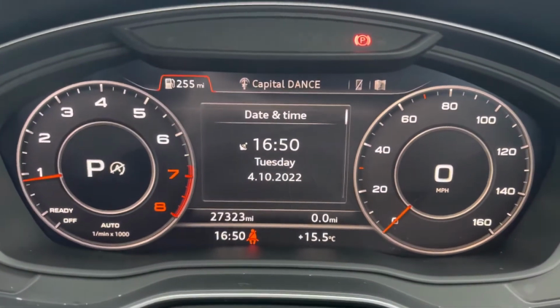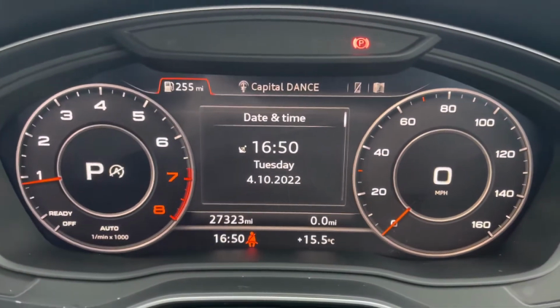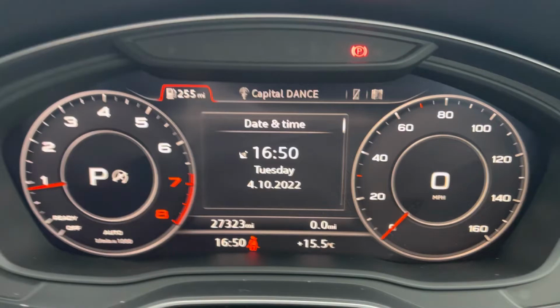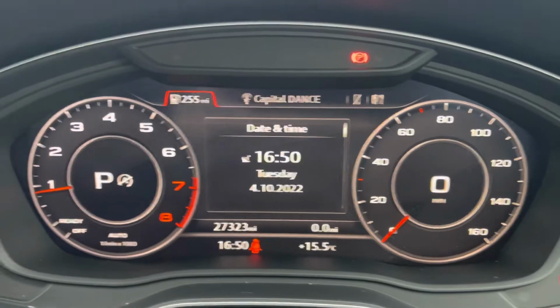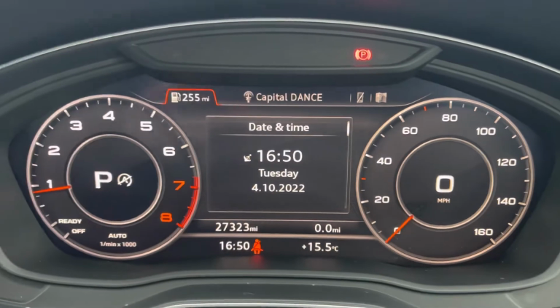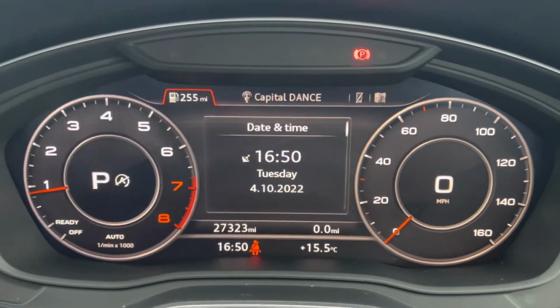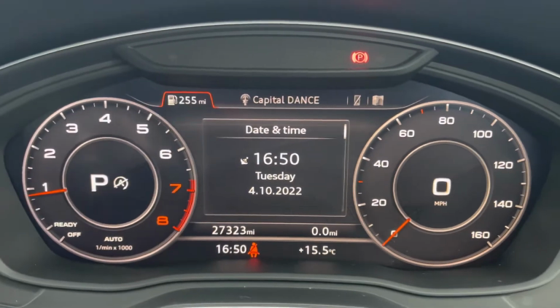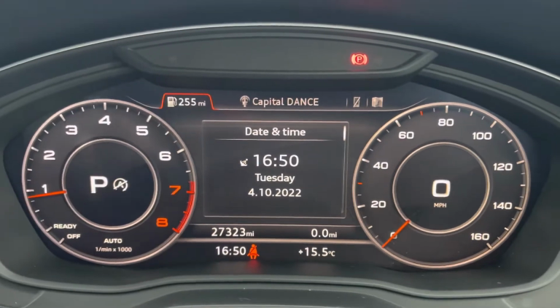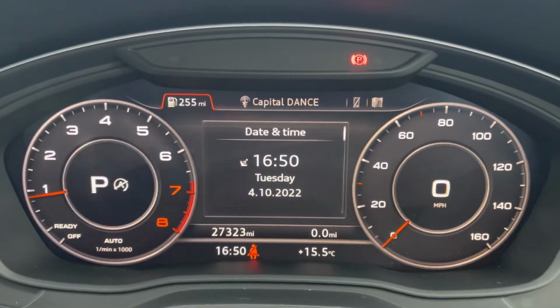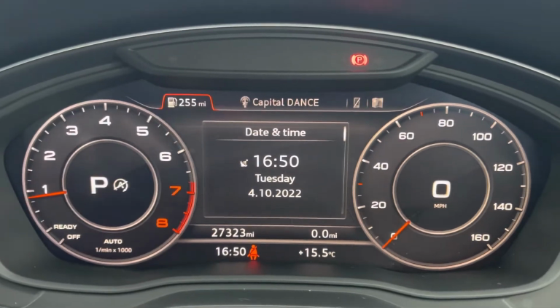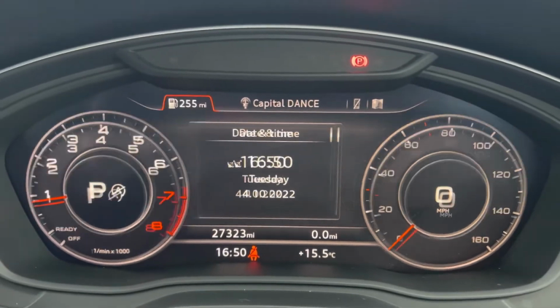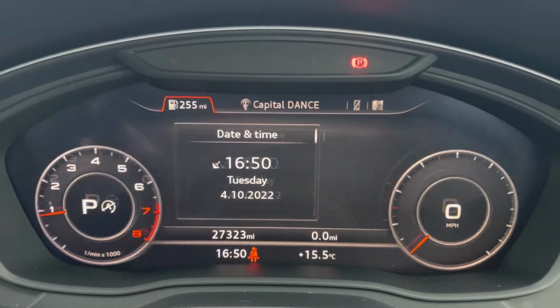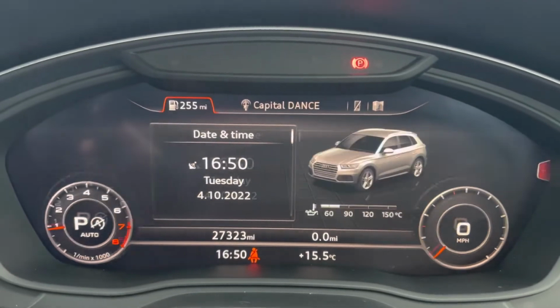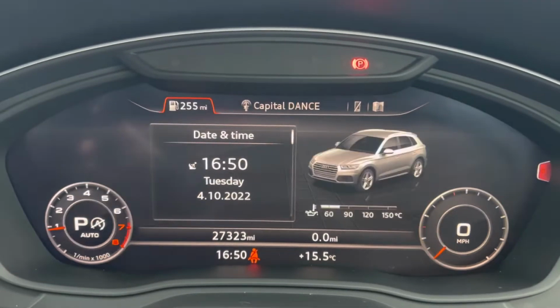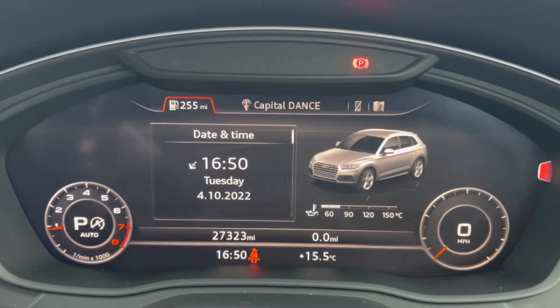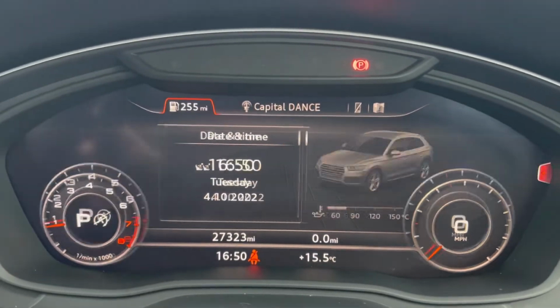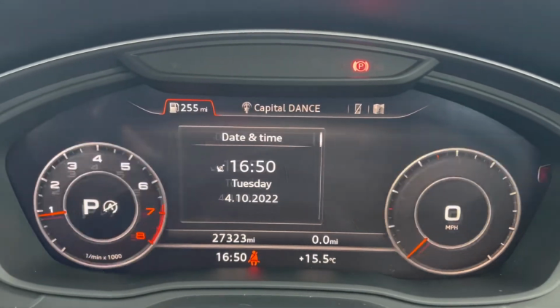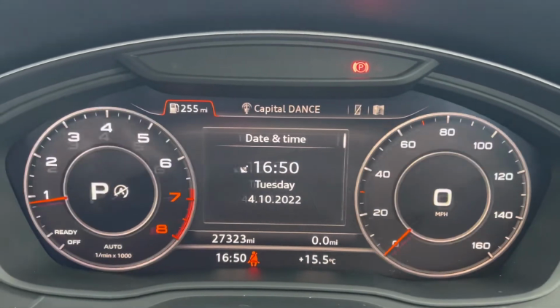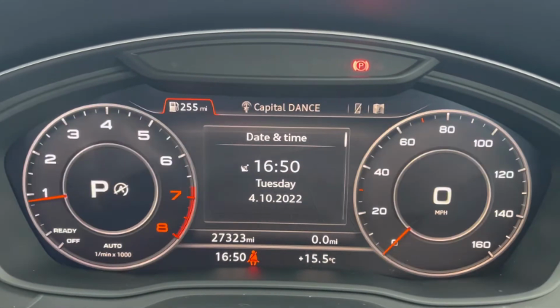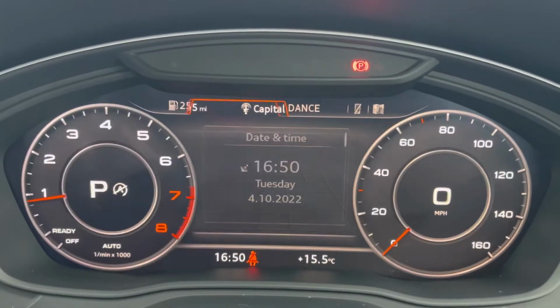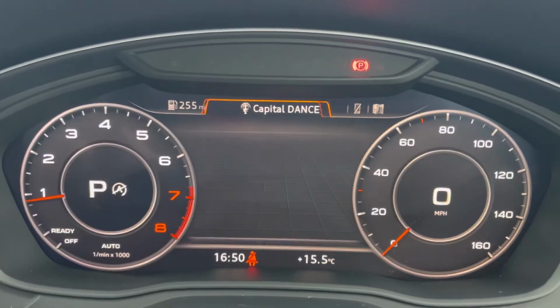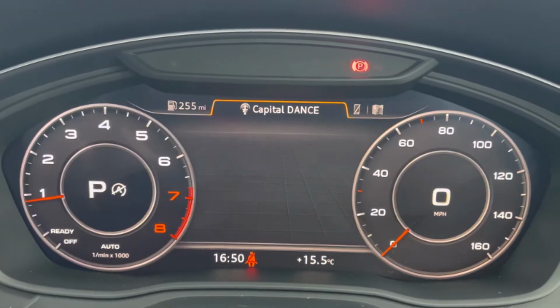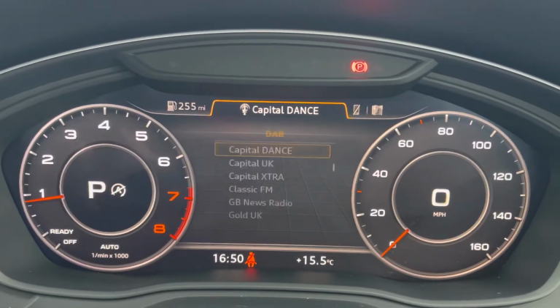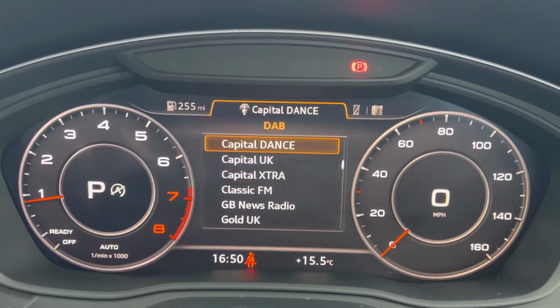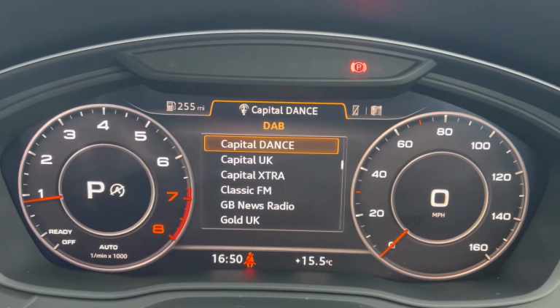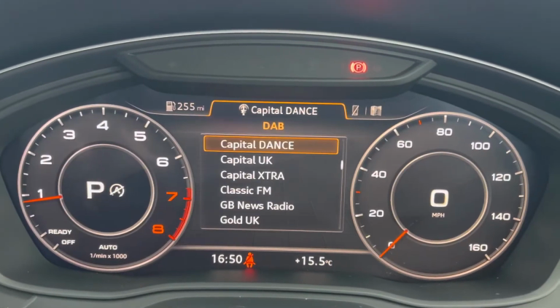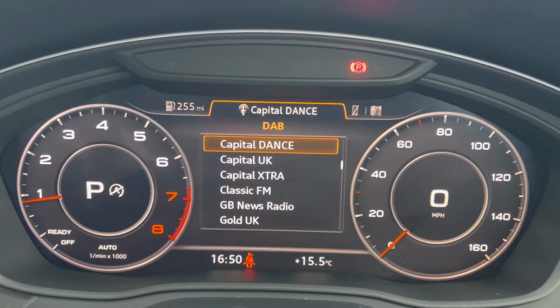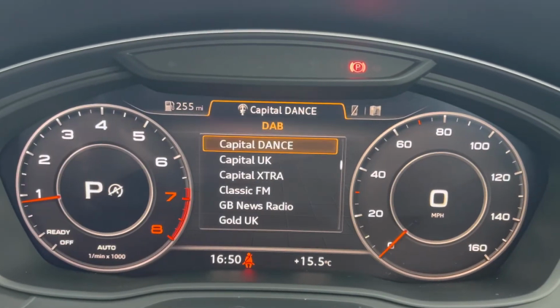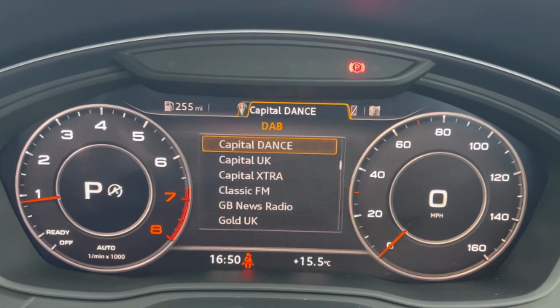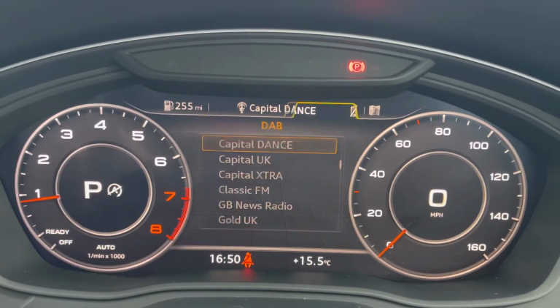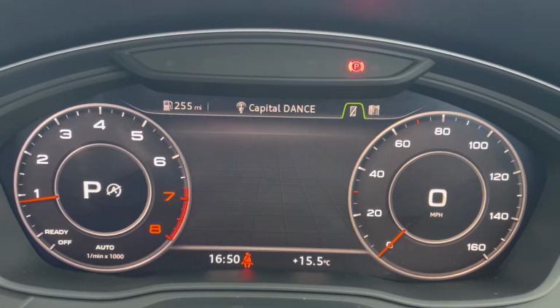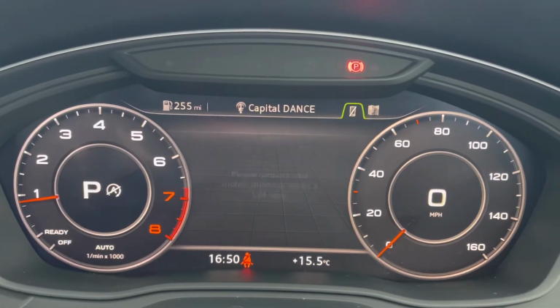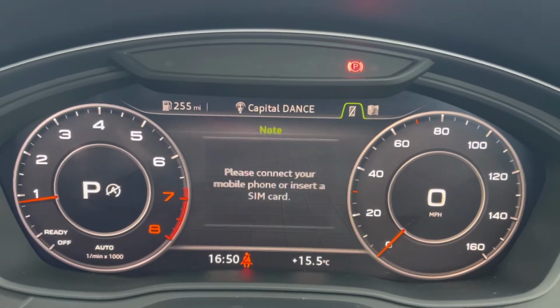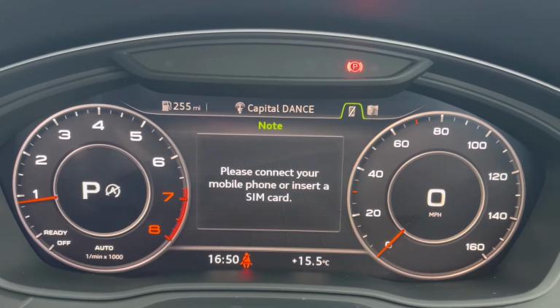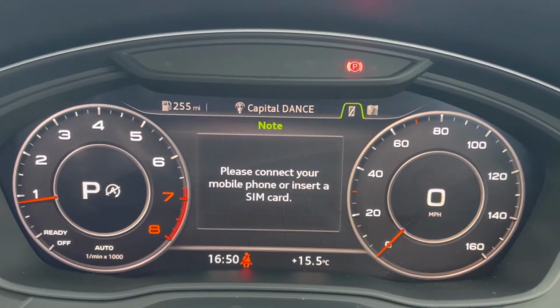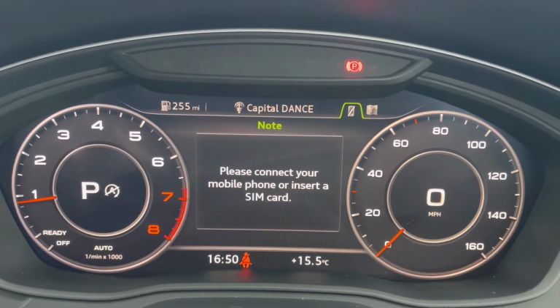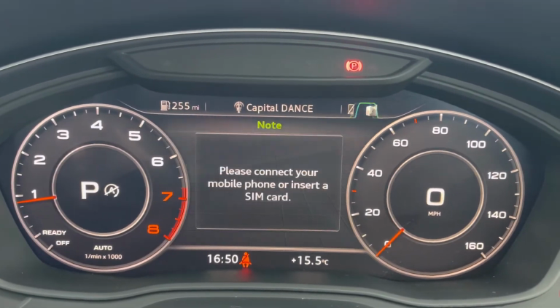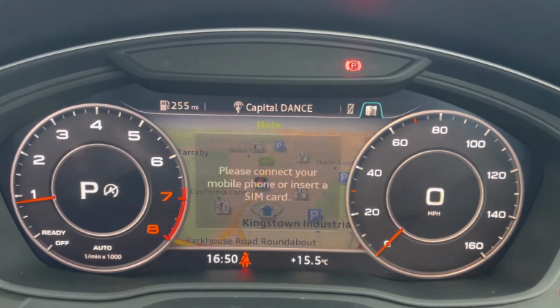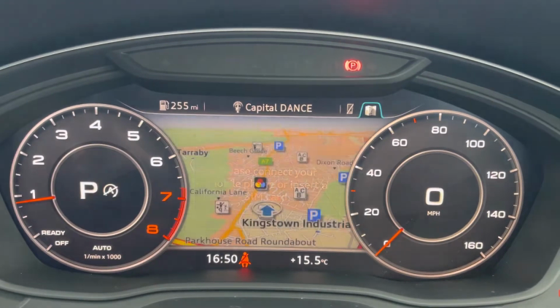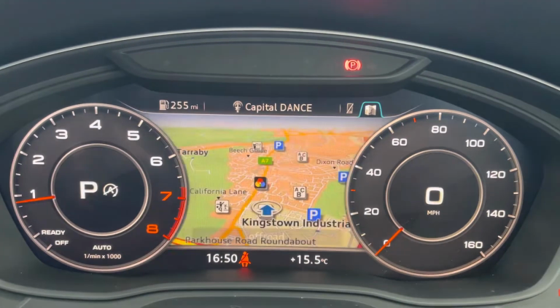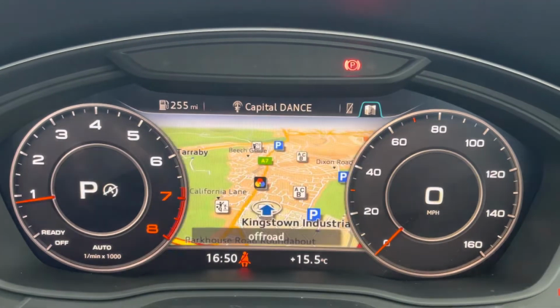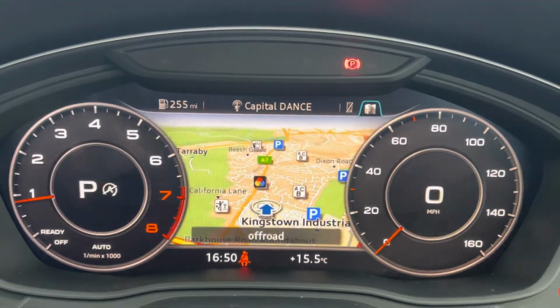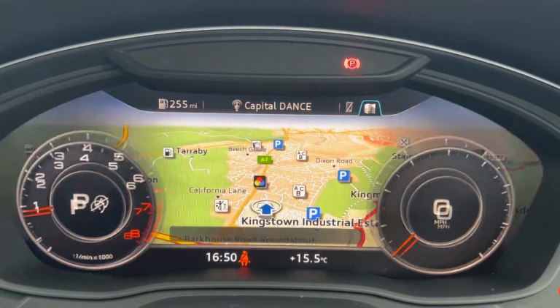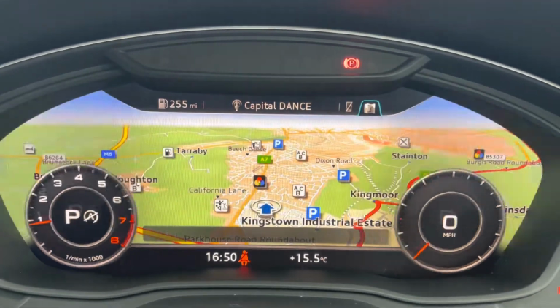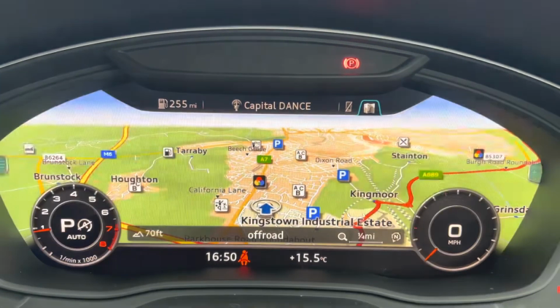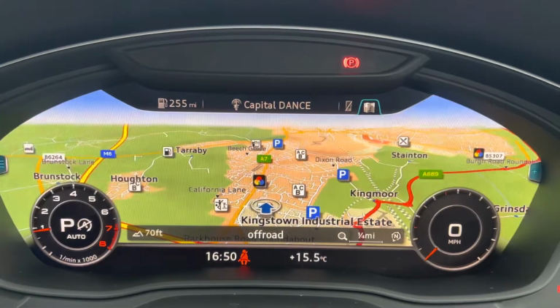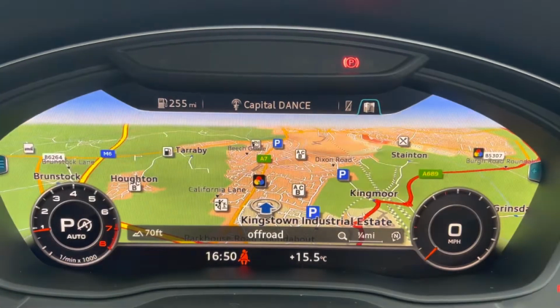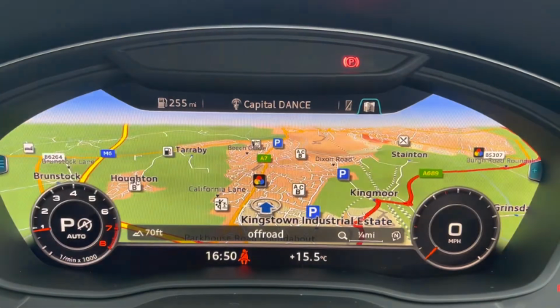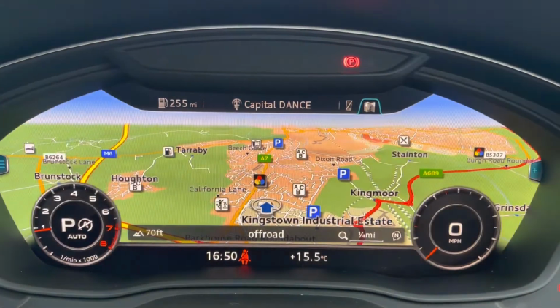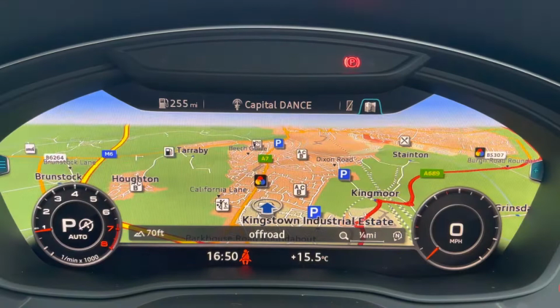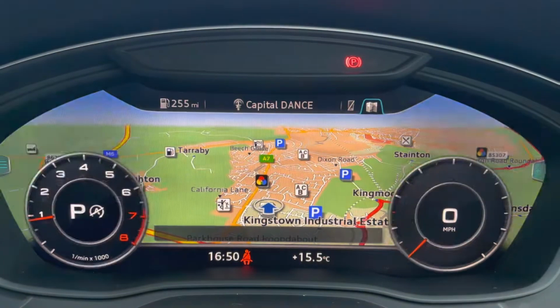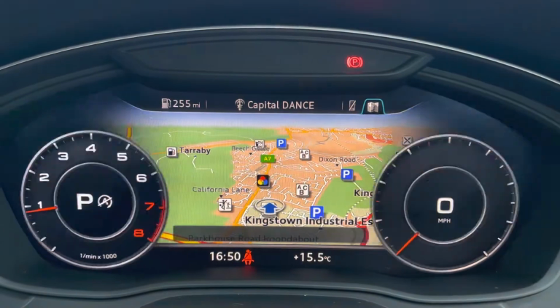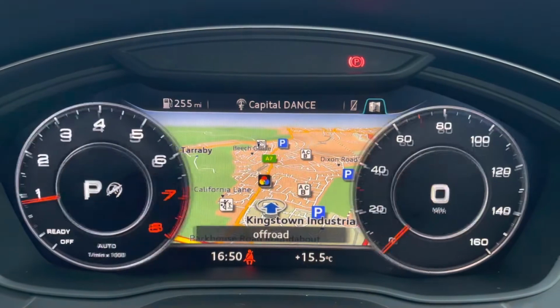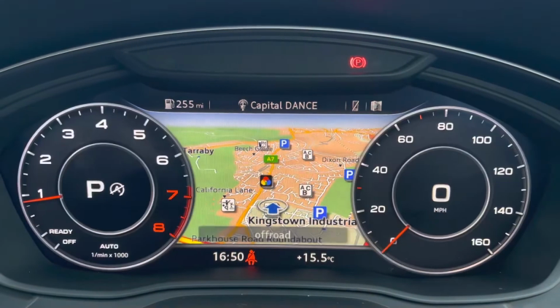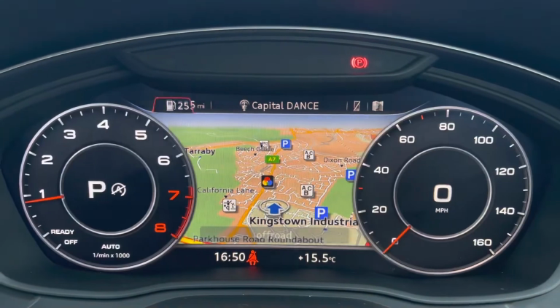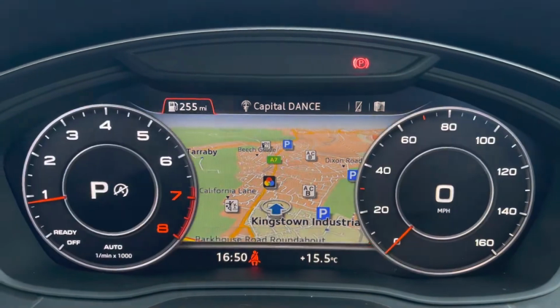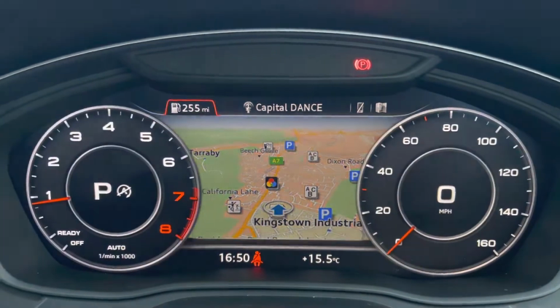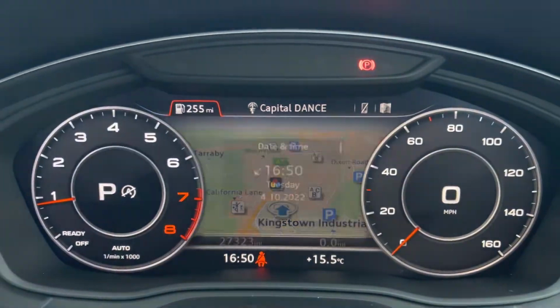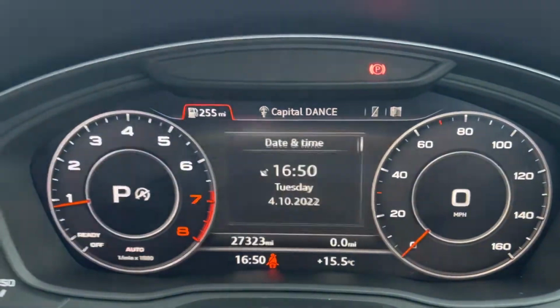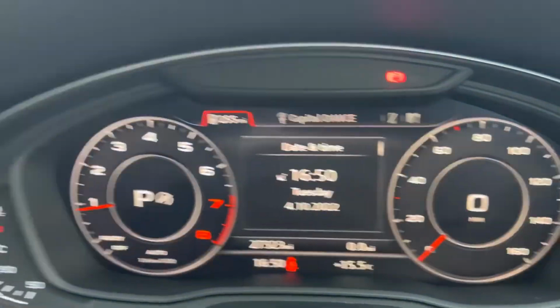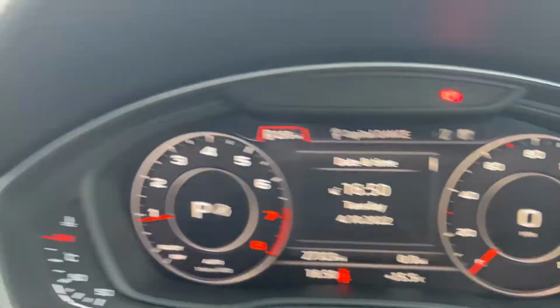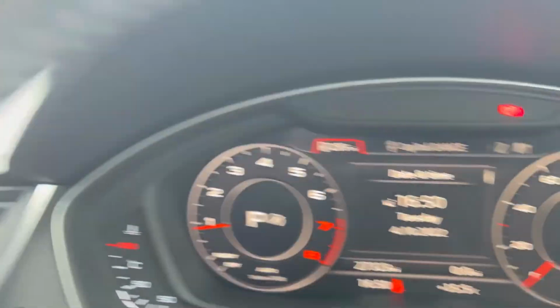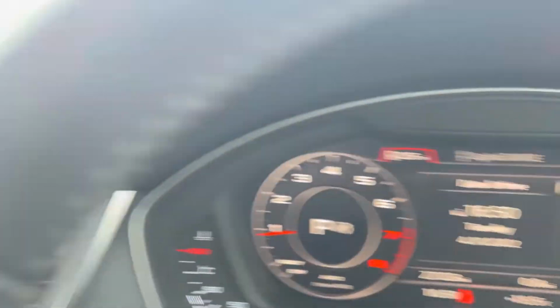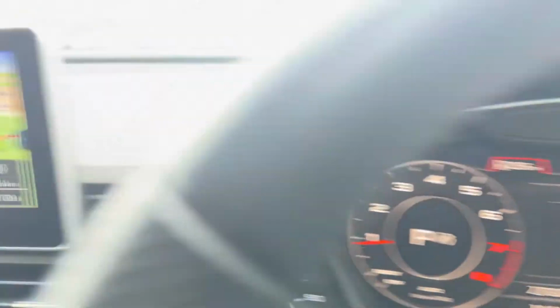It's currently on 27,323 miles, and it does come equipped with an Audi virtual cockpit, allowing you to view your multimedia features with the touch of a button.